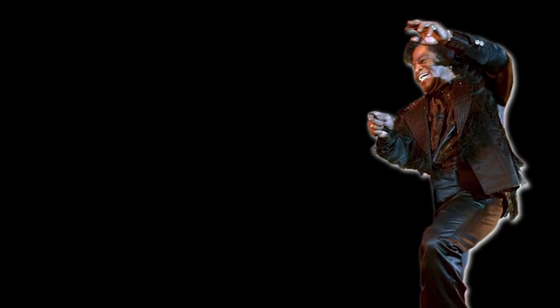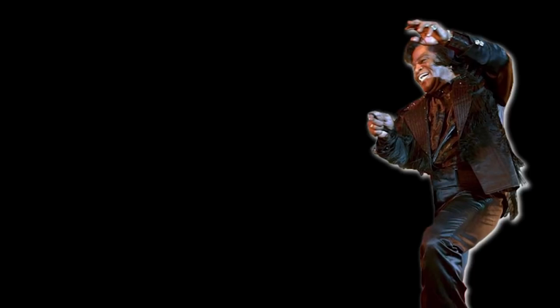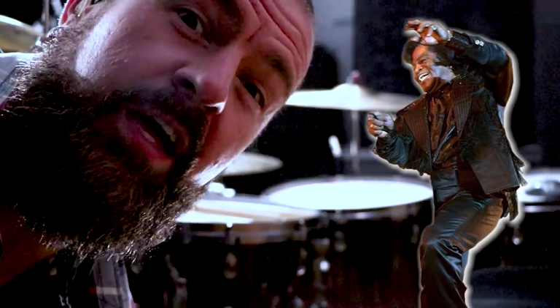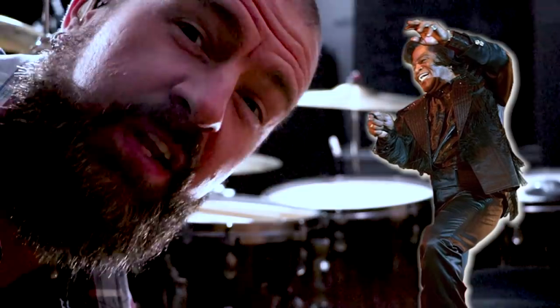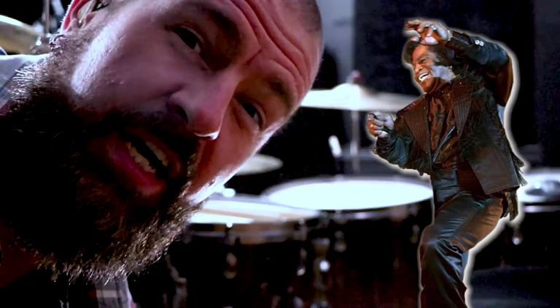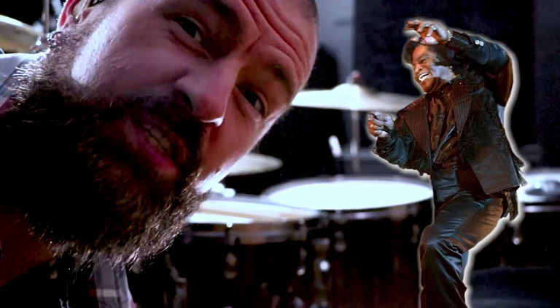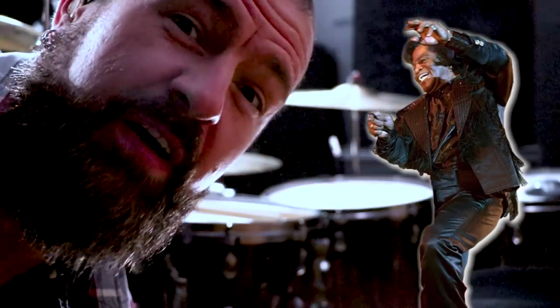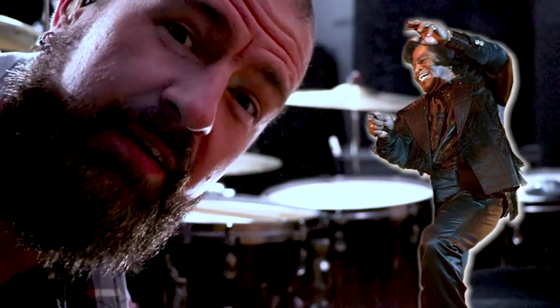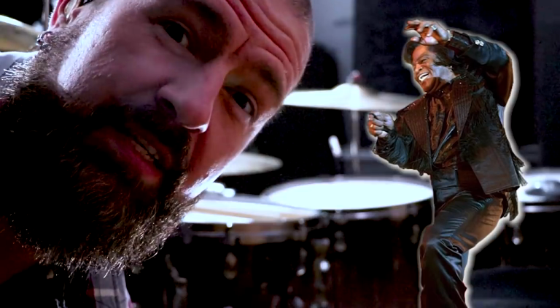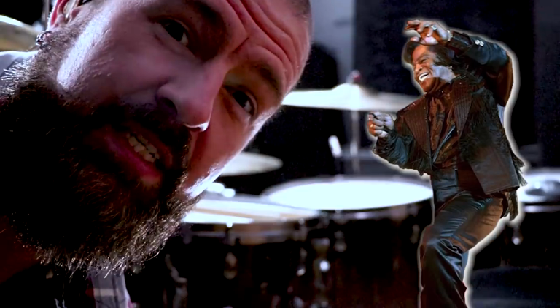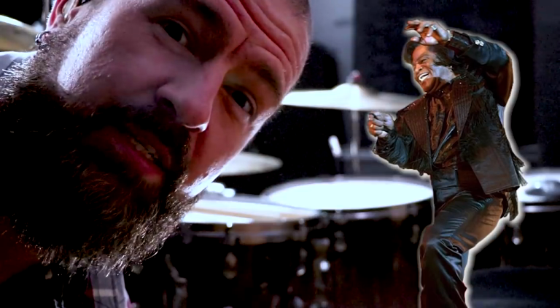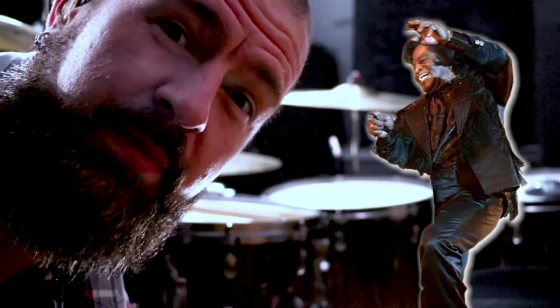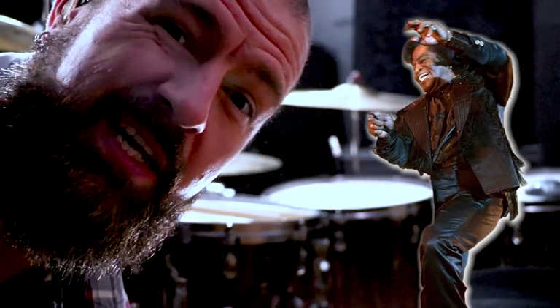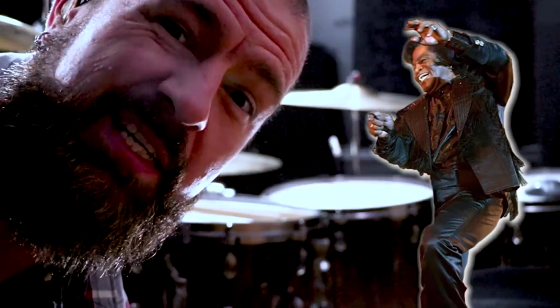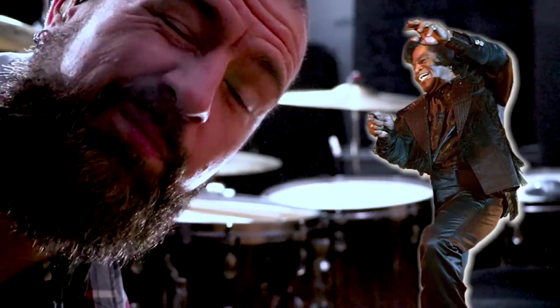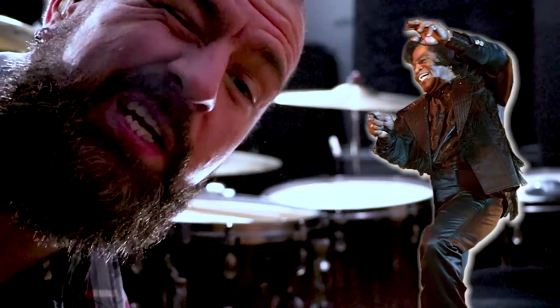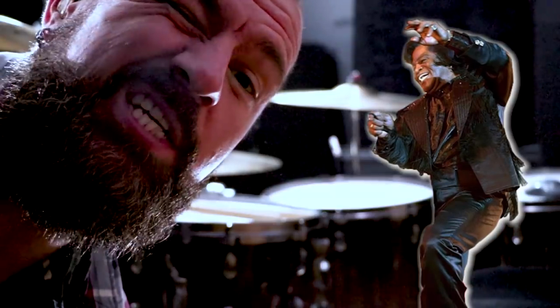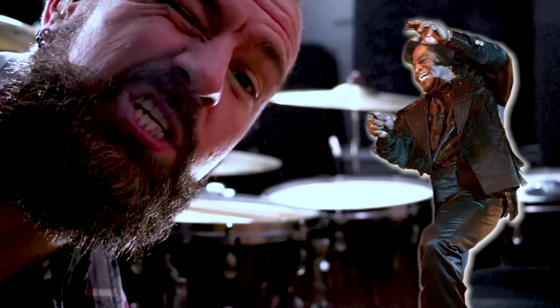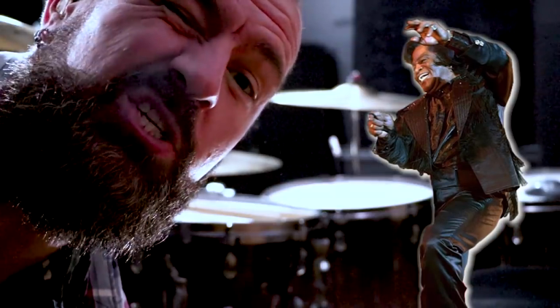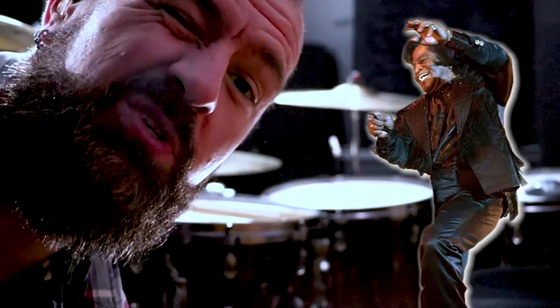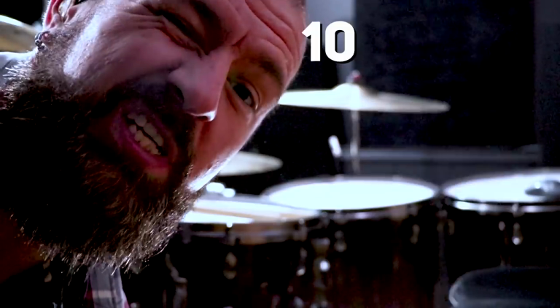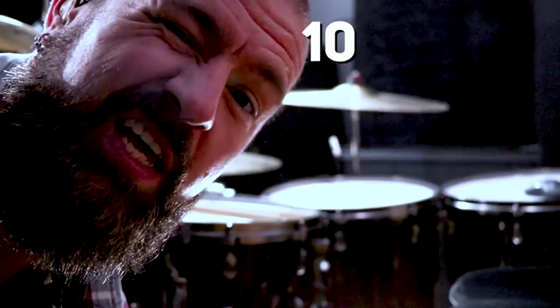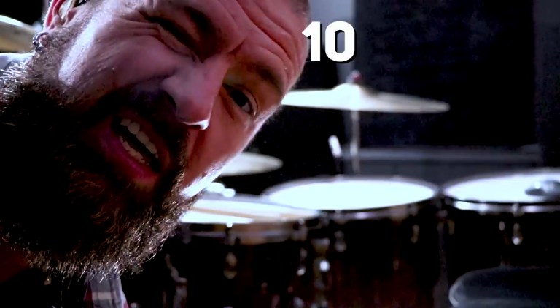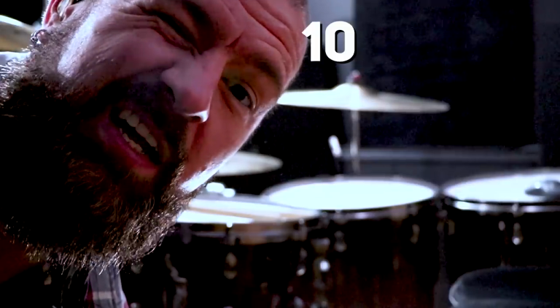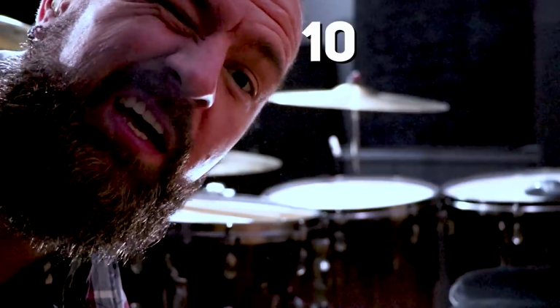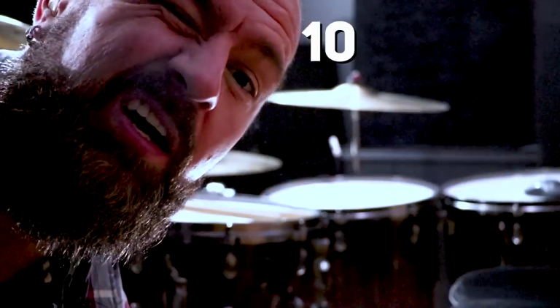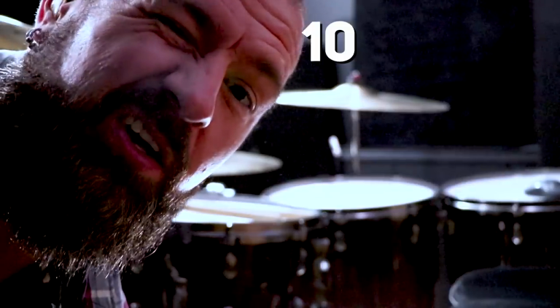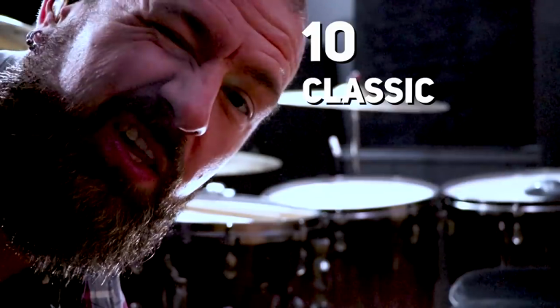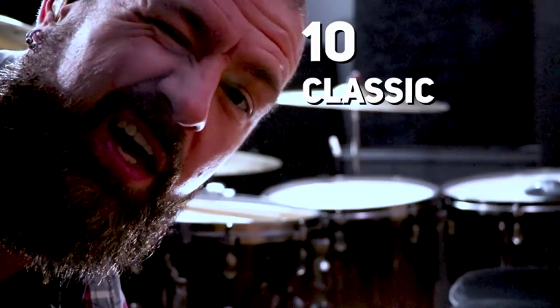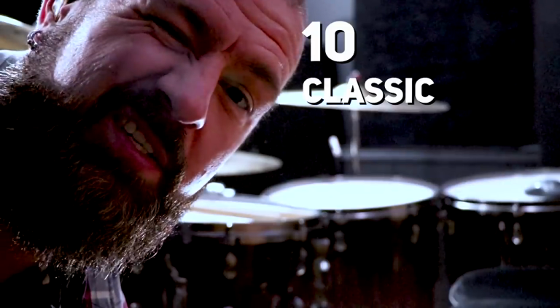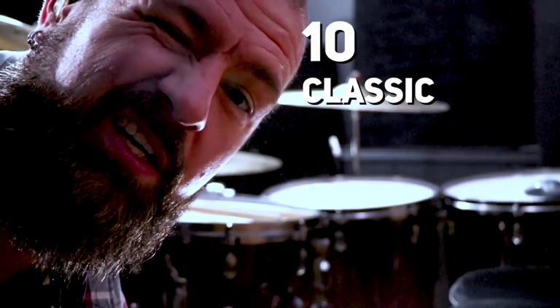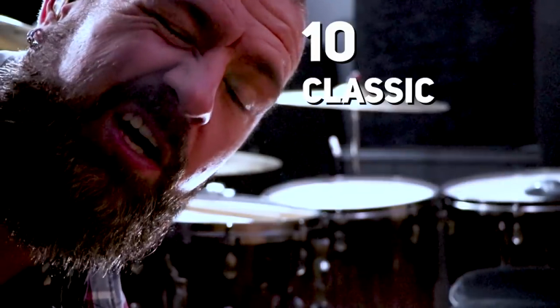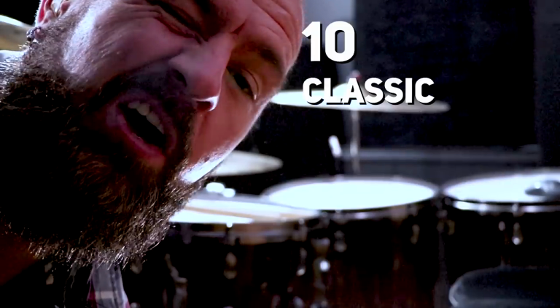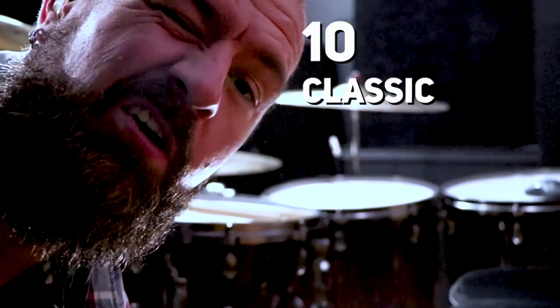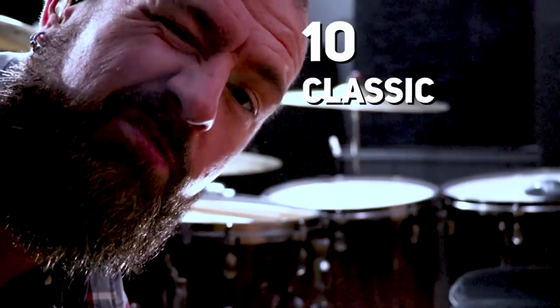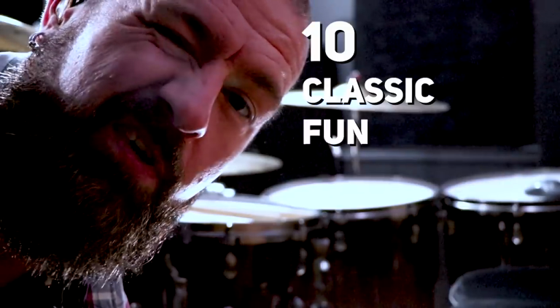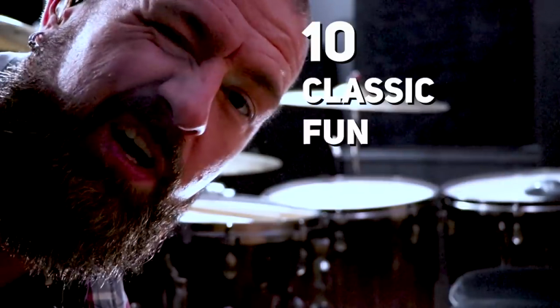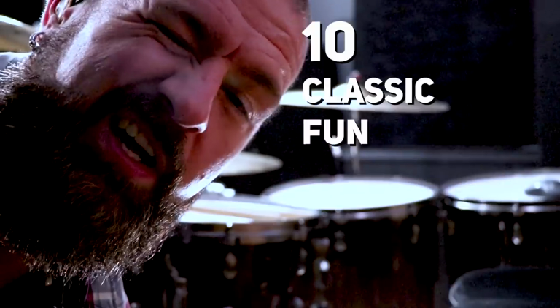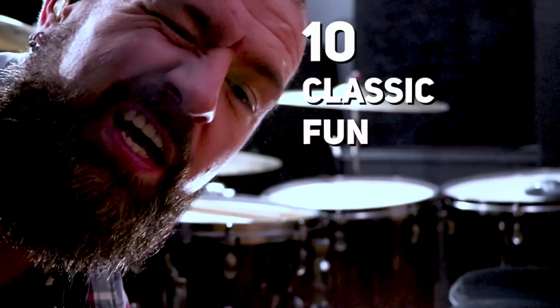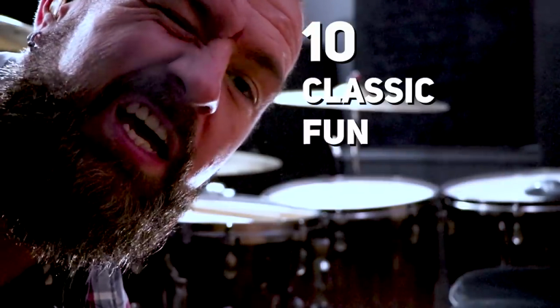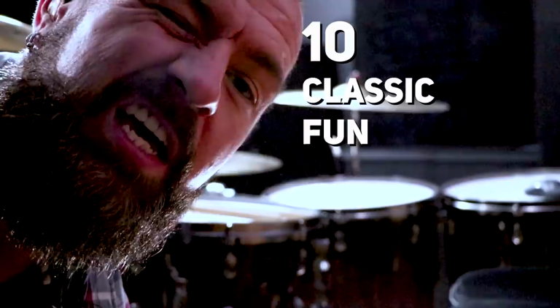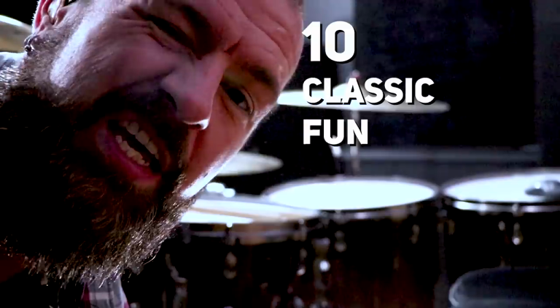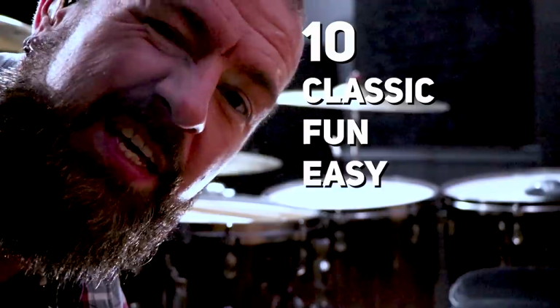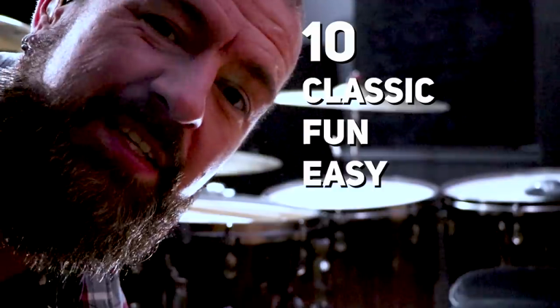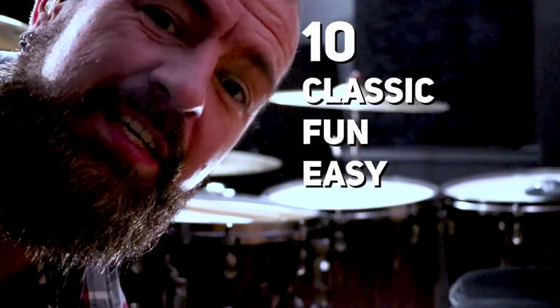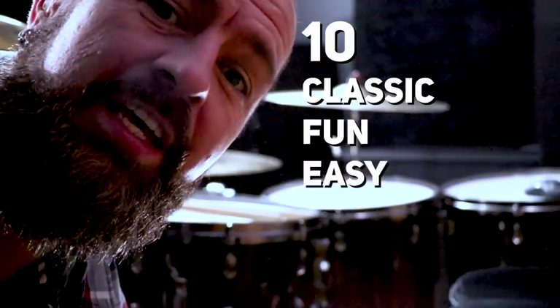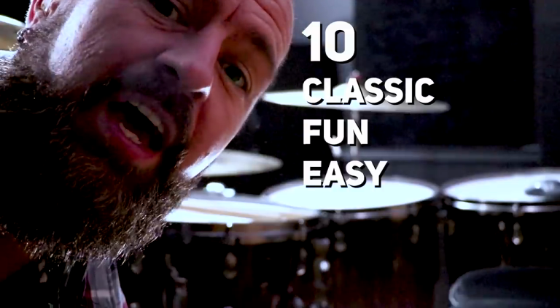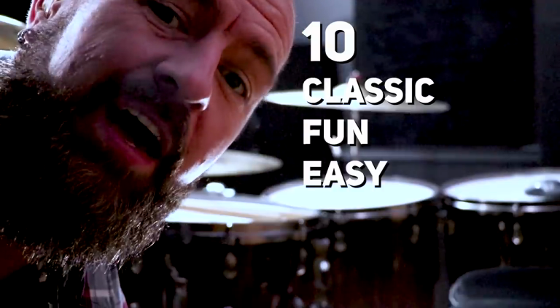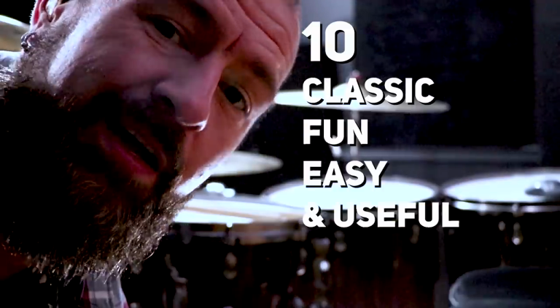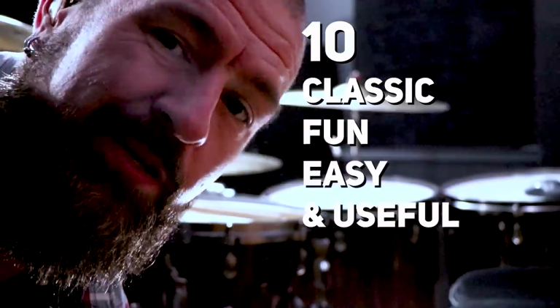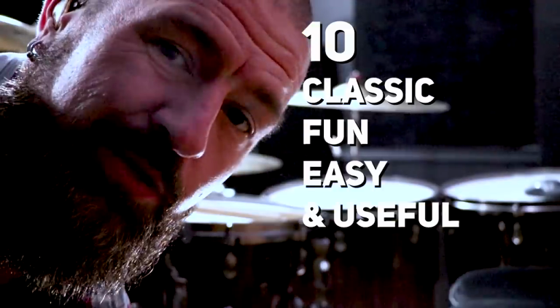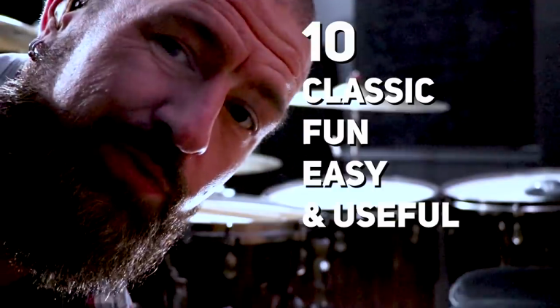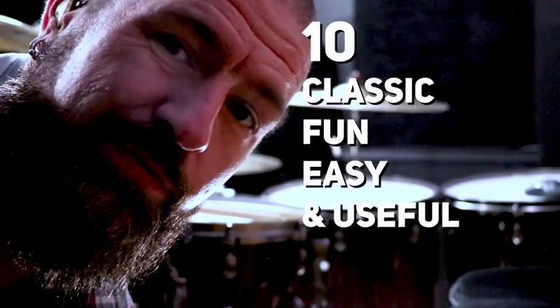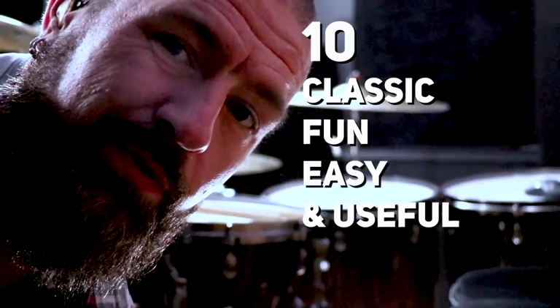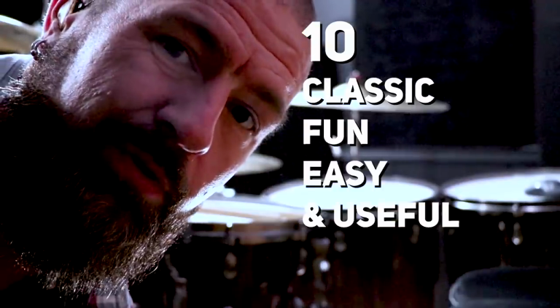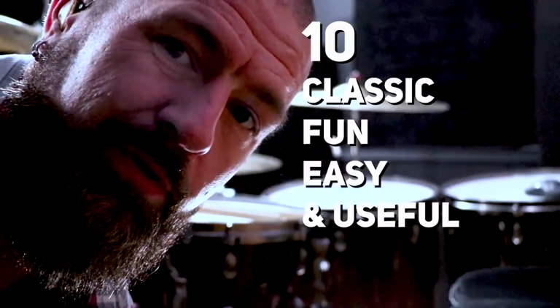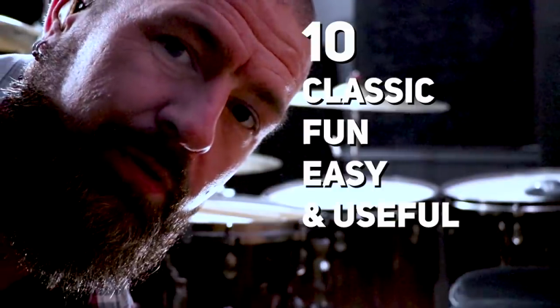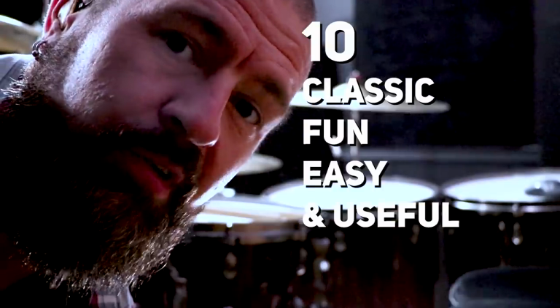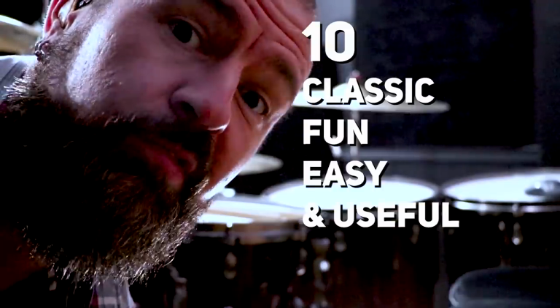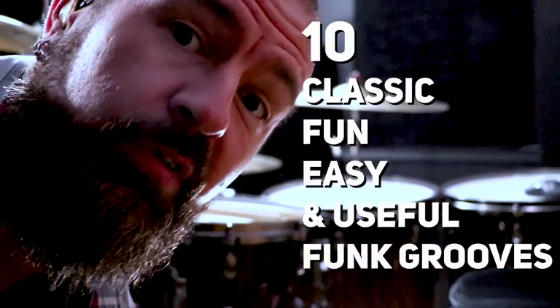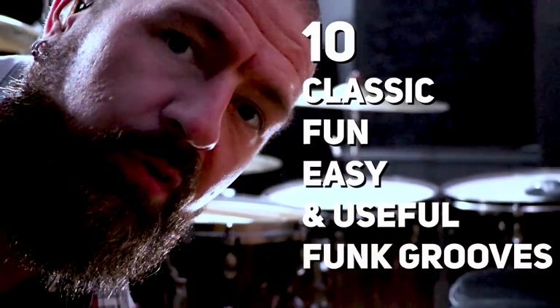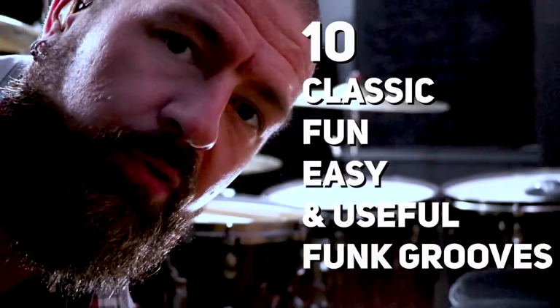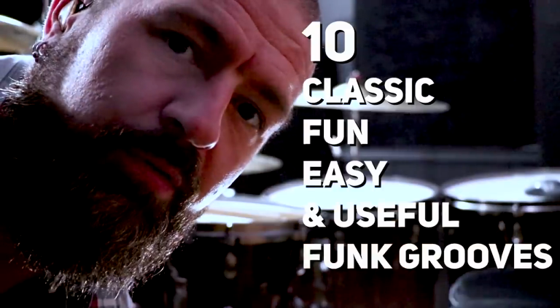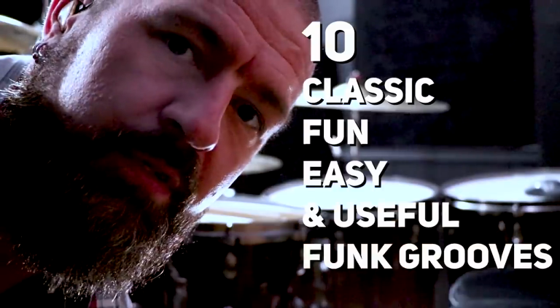In the next five to six minutes, I'm going to teach you 10 classic, fun, easy, and useful funk grooves.